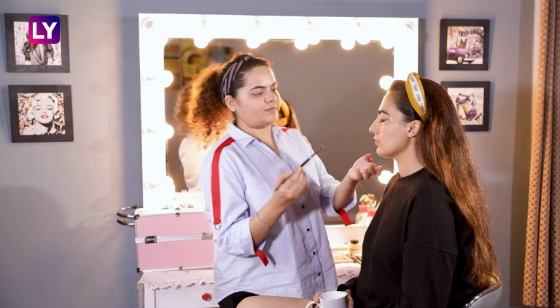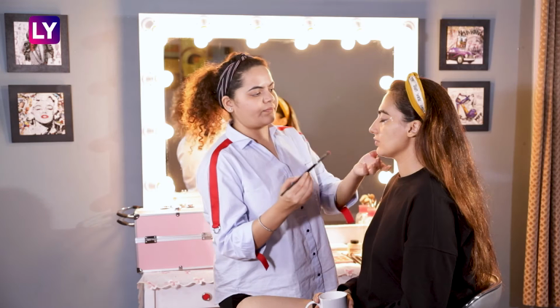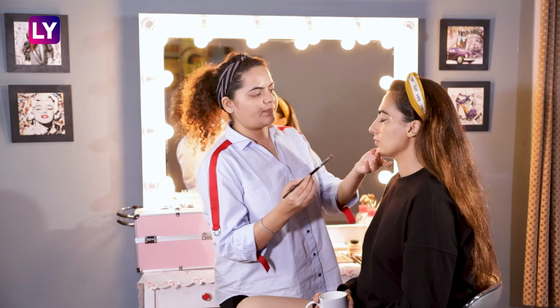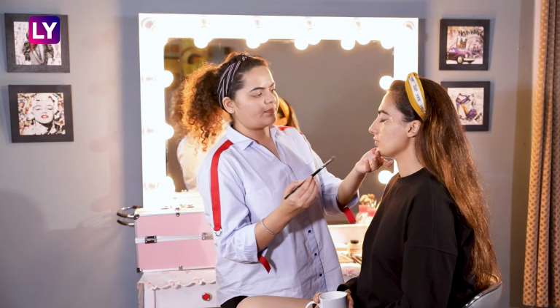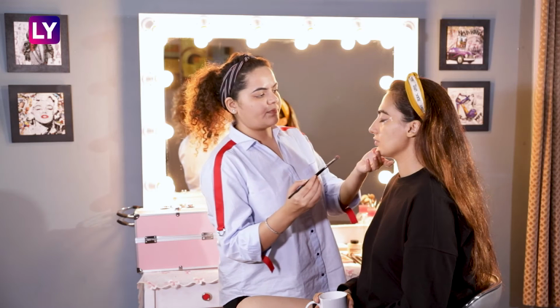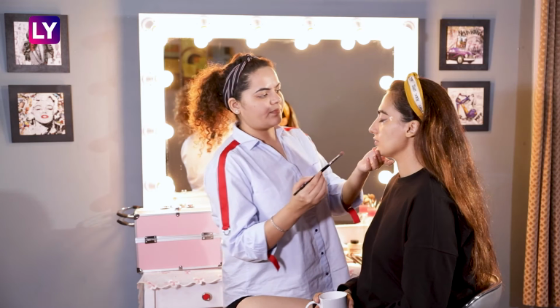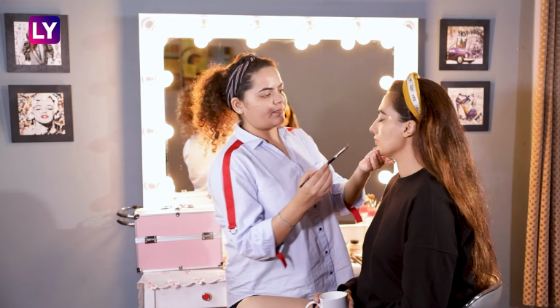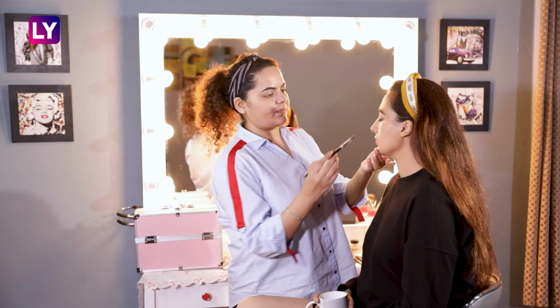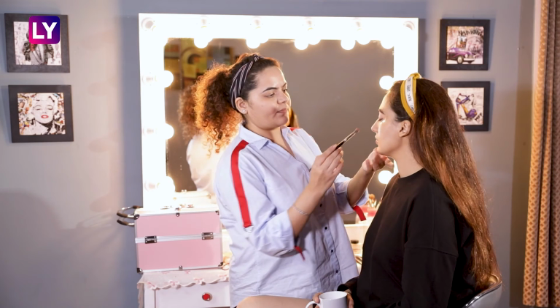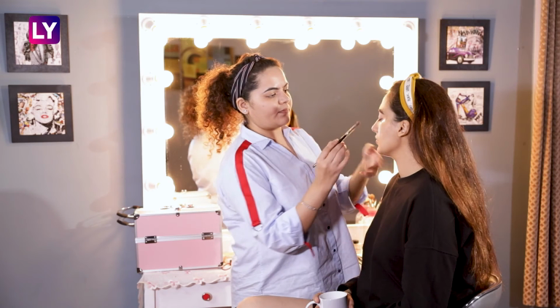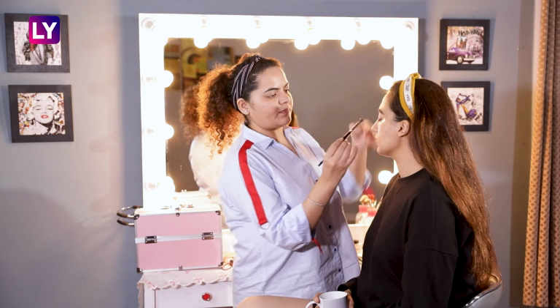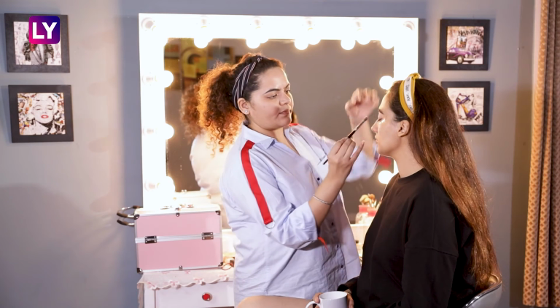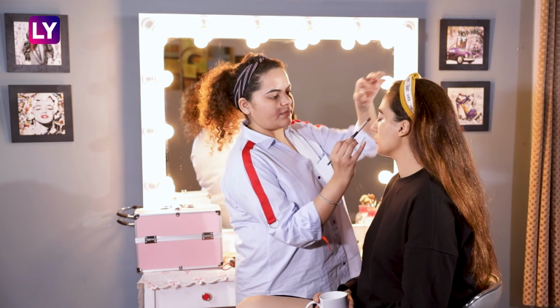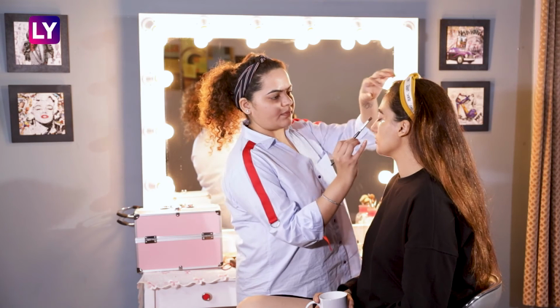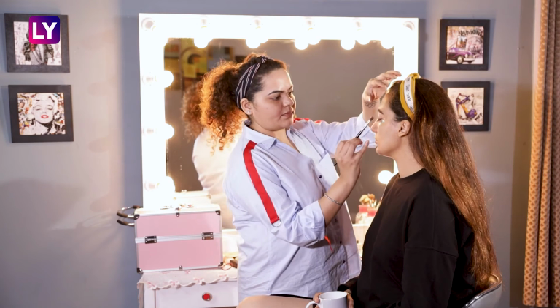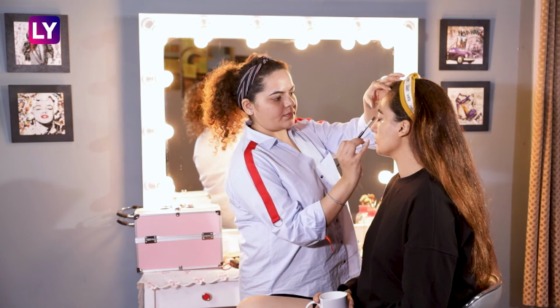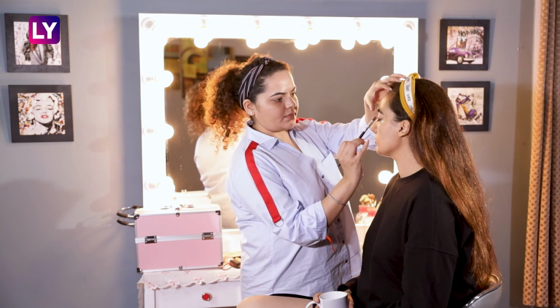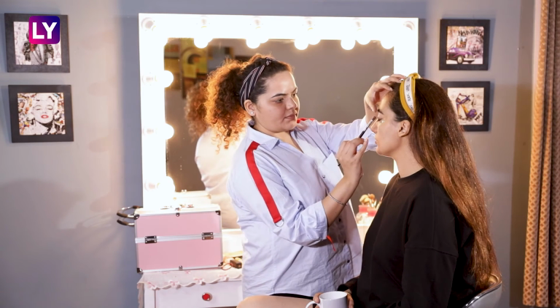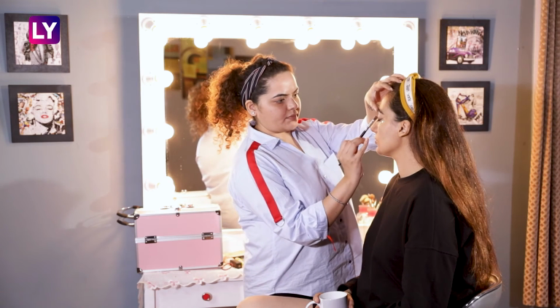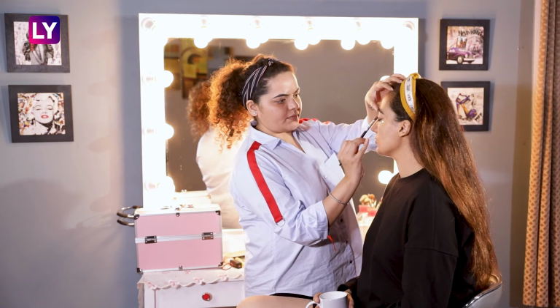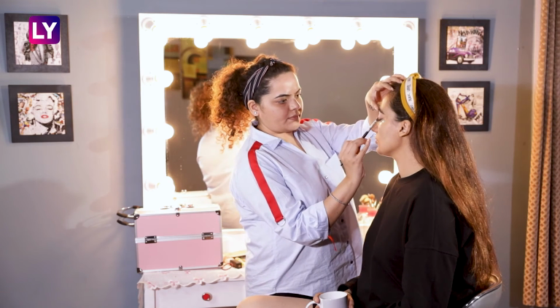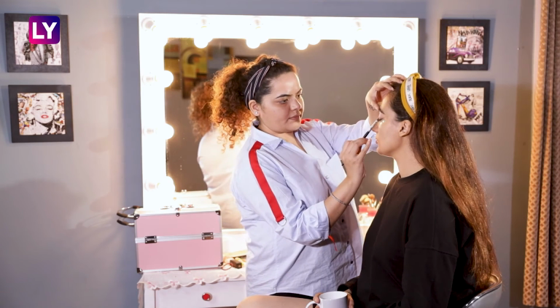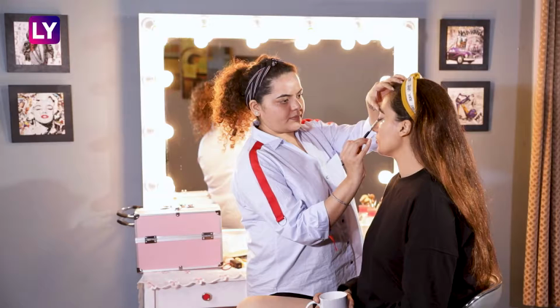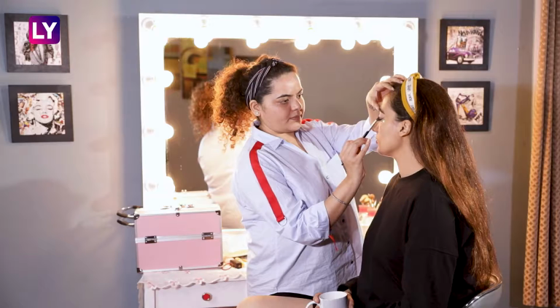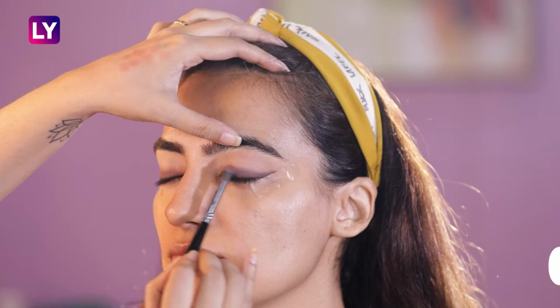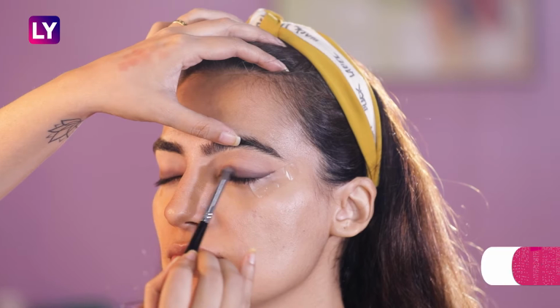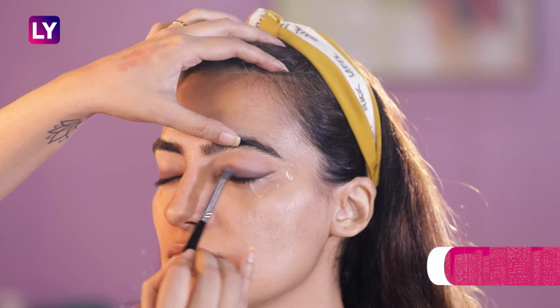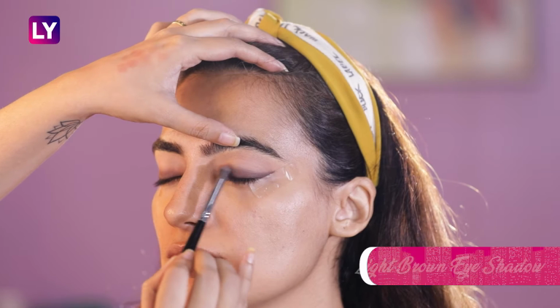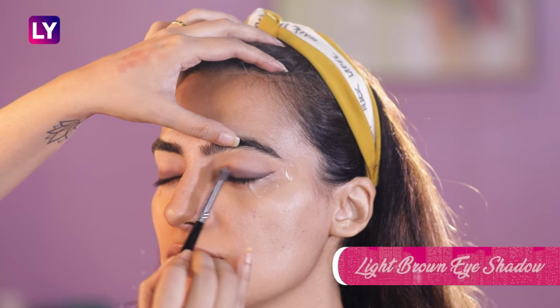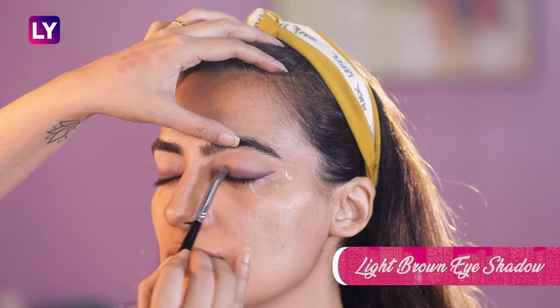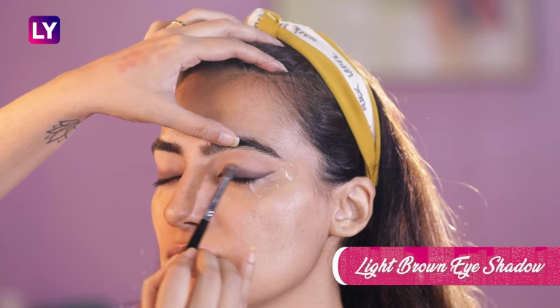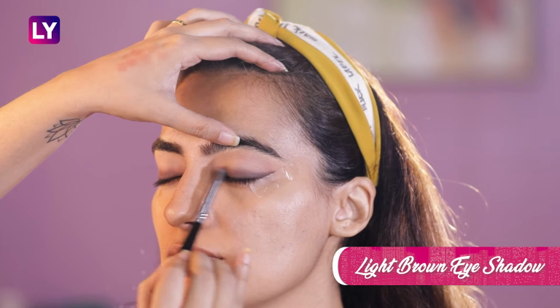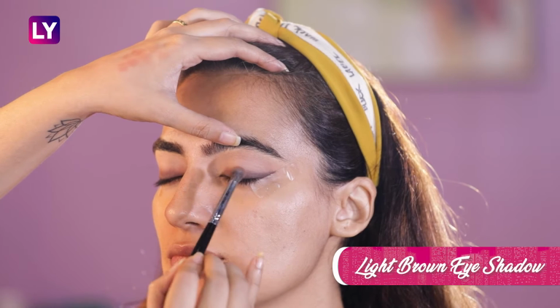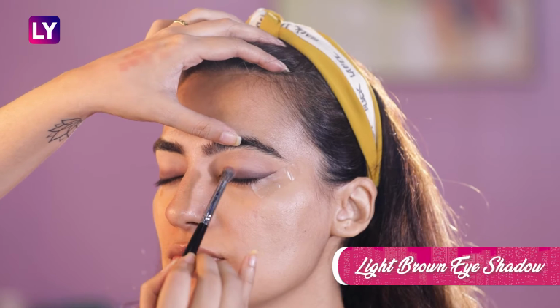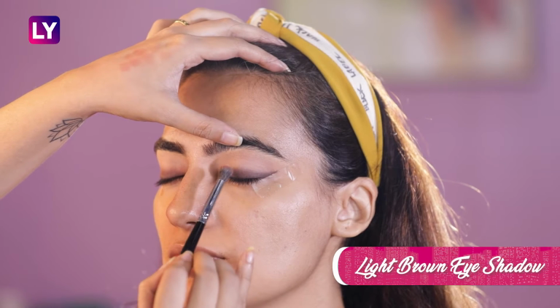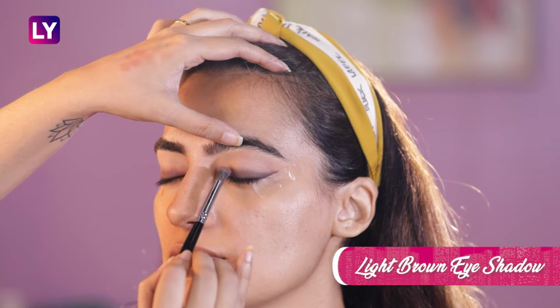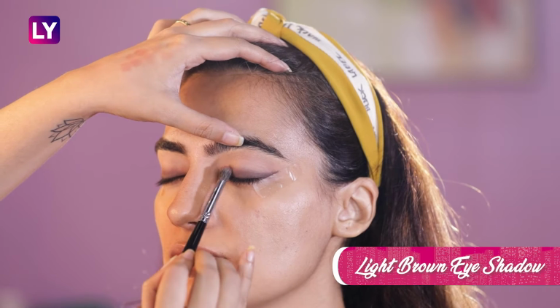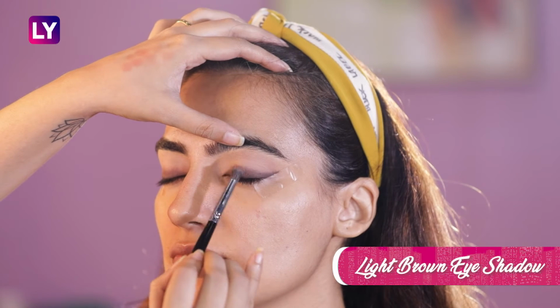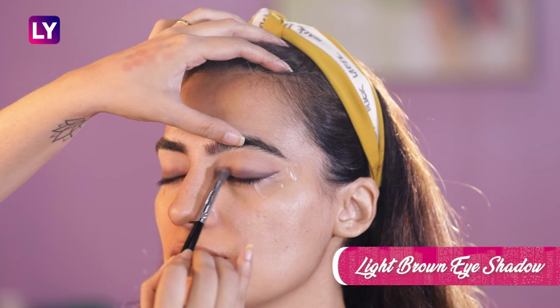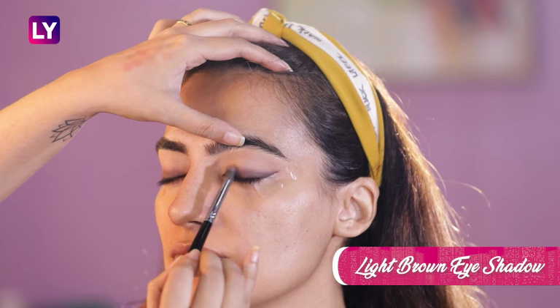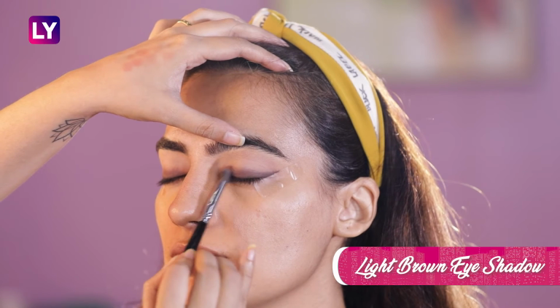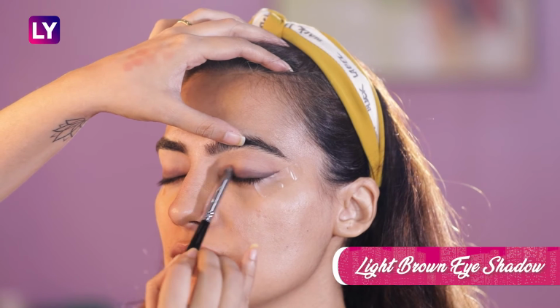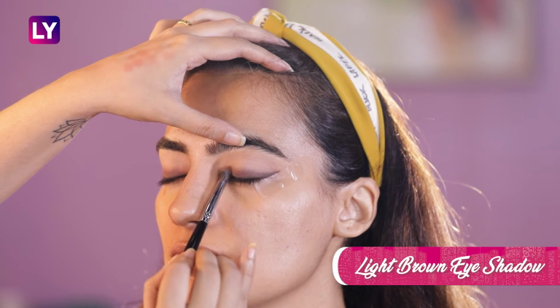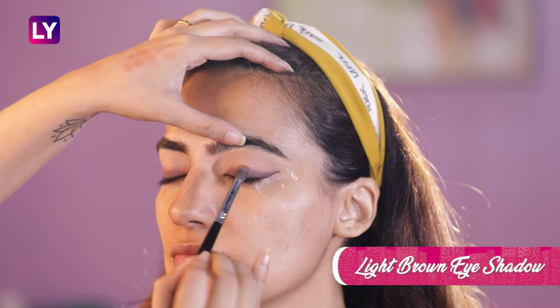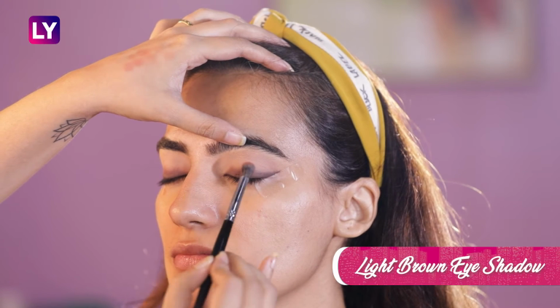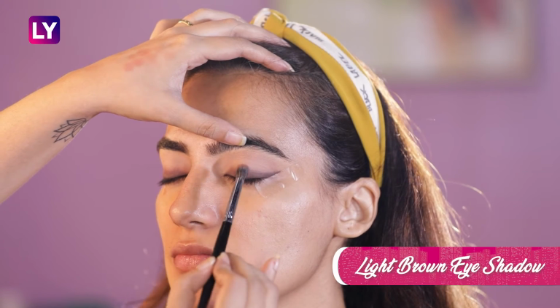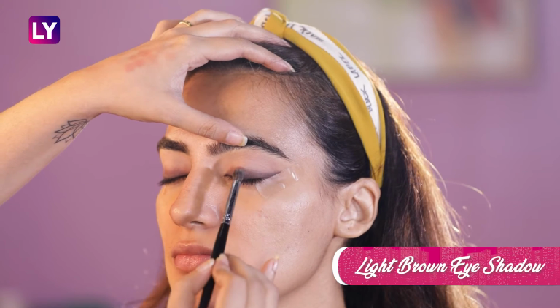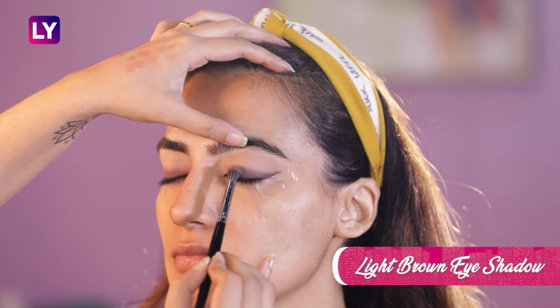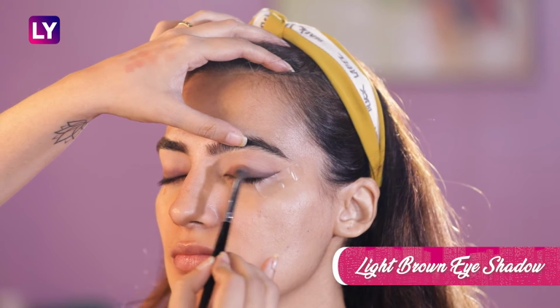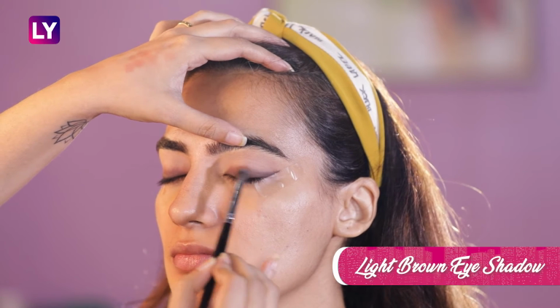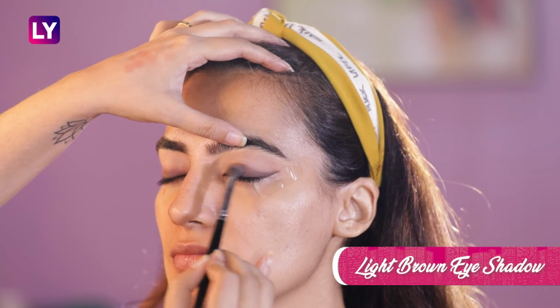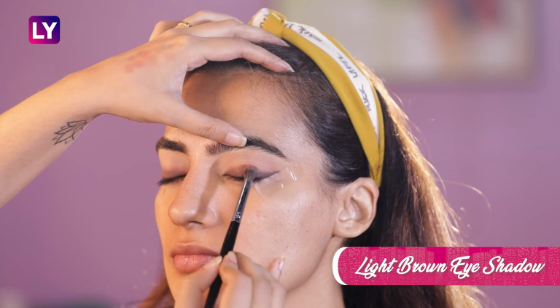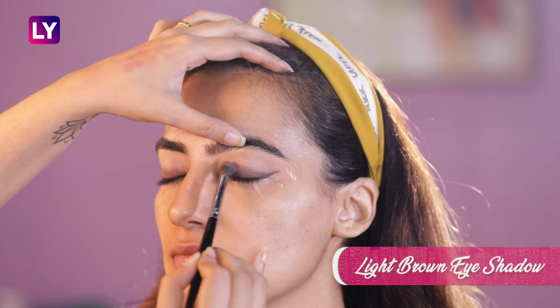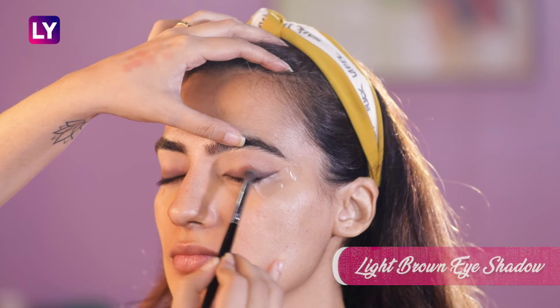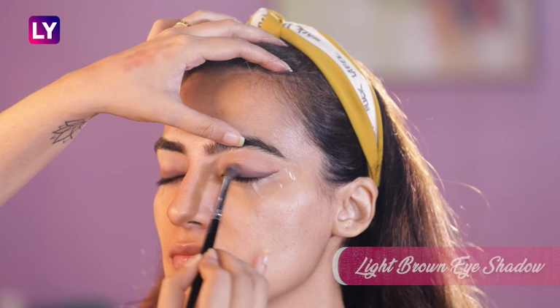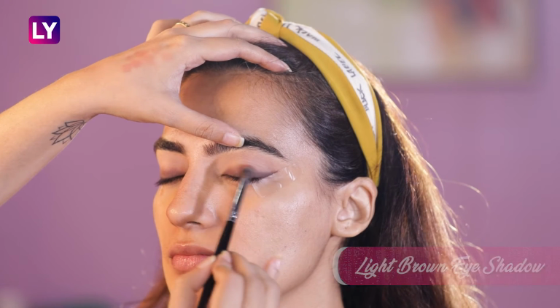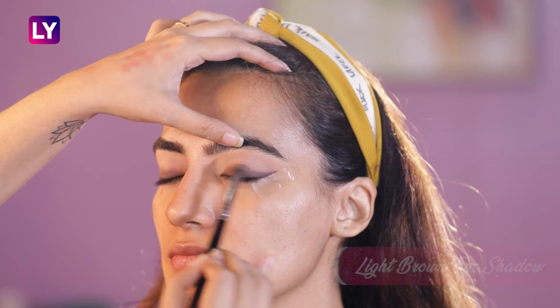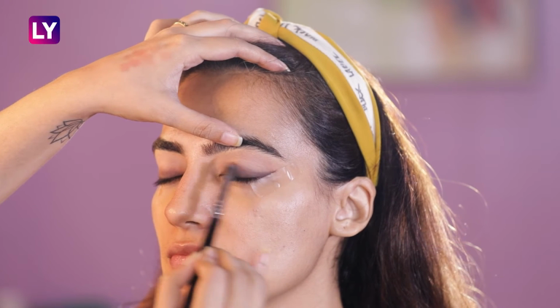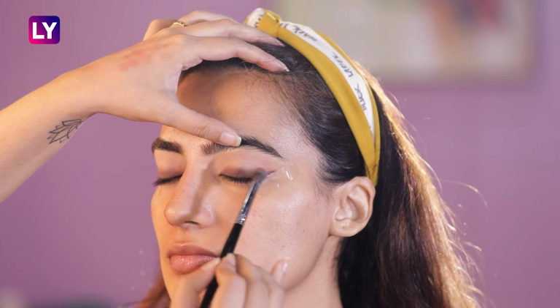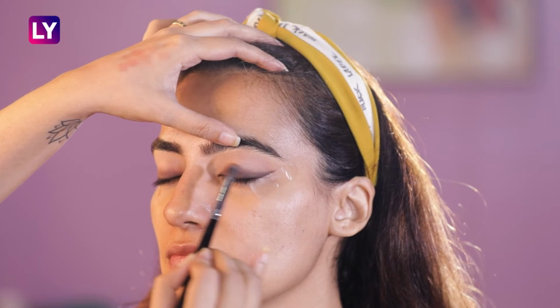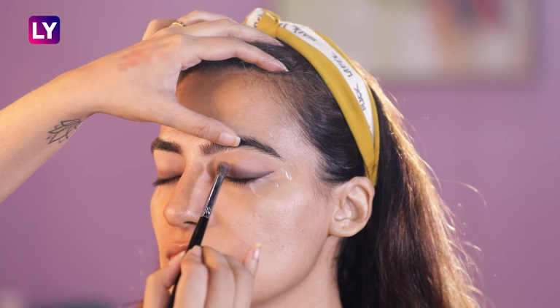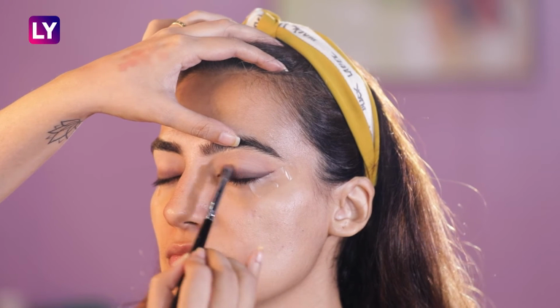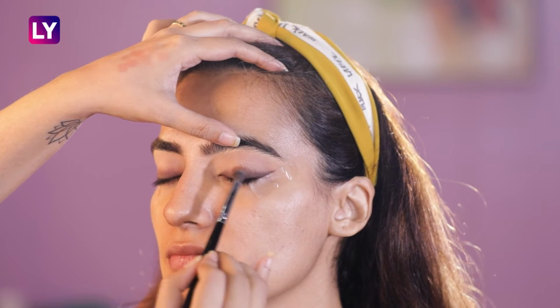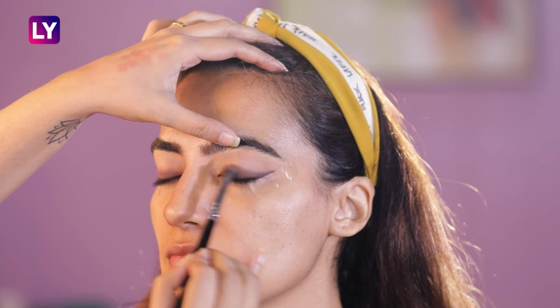Next, taking a lighter brown shade, we will further create a gradient and effortlessly blend out any harsh lines.